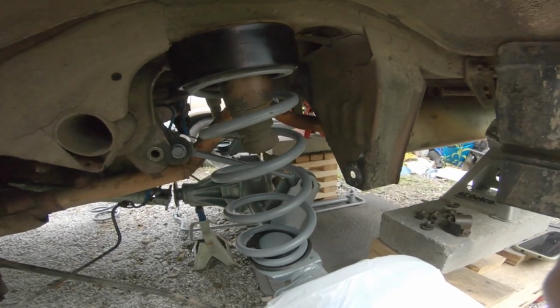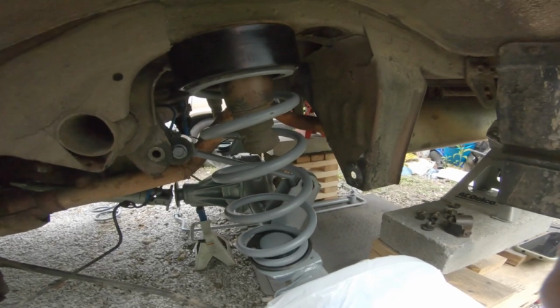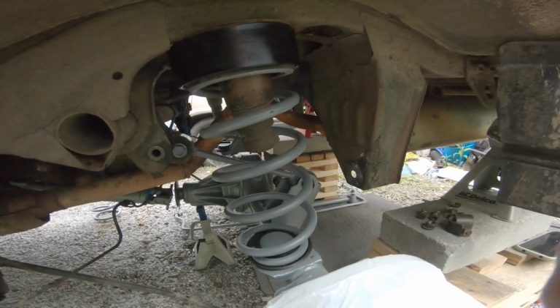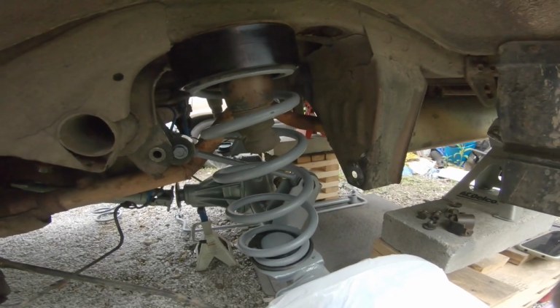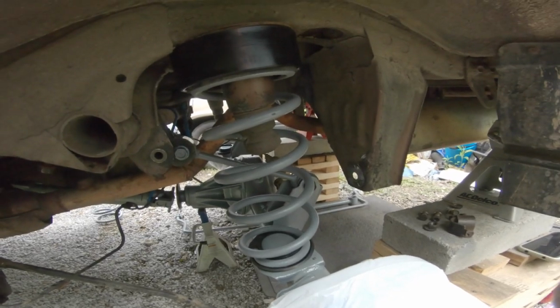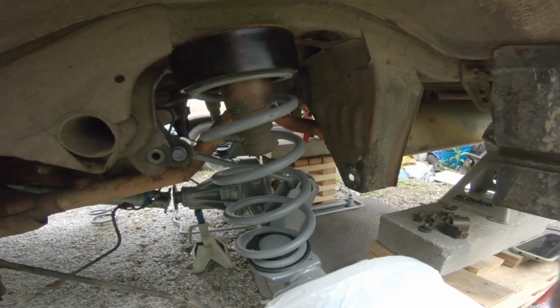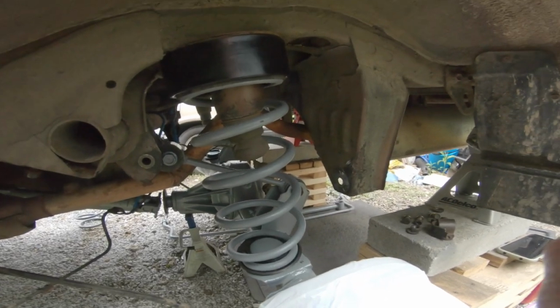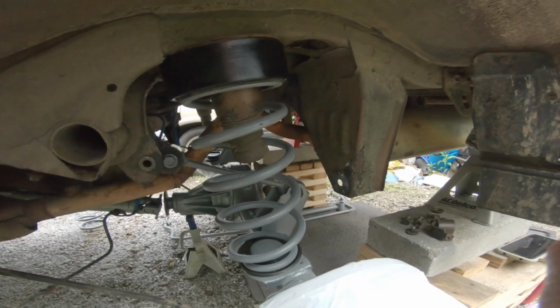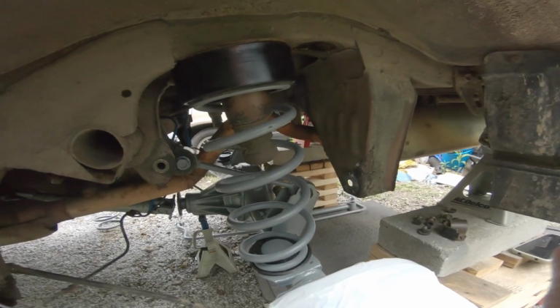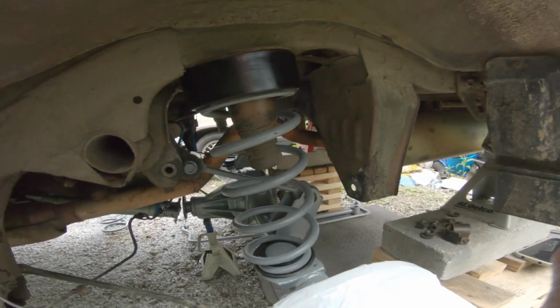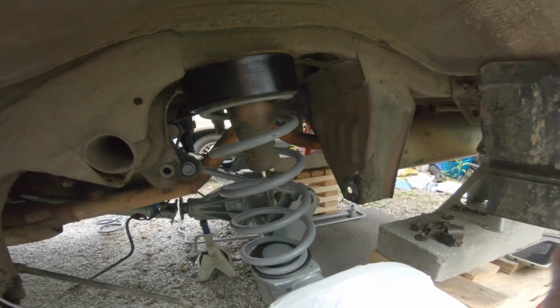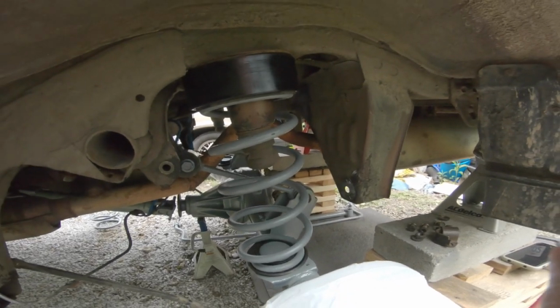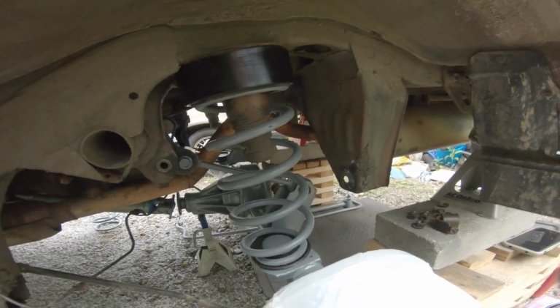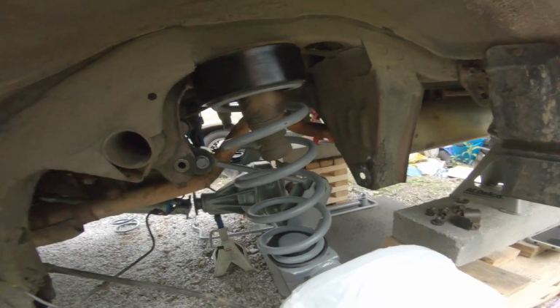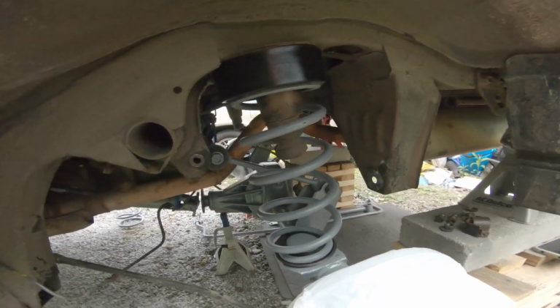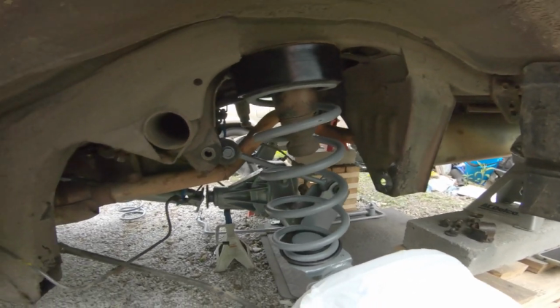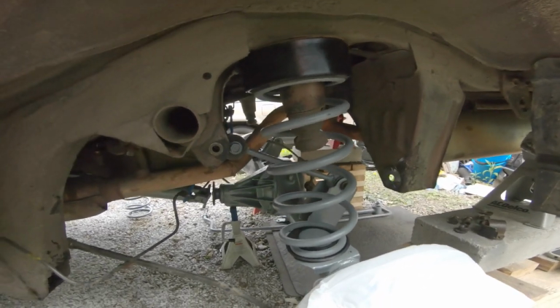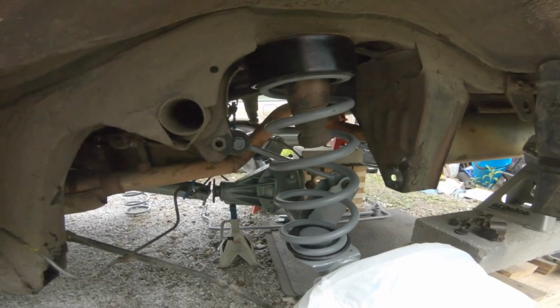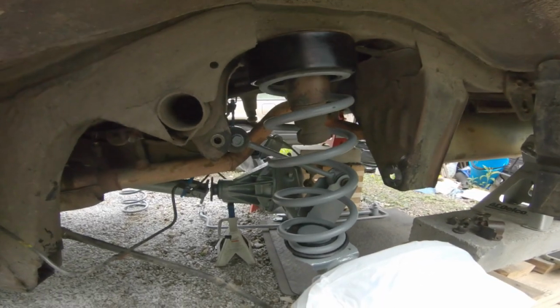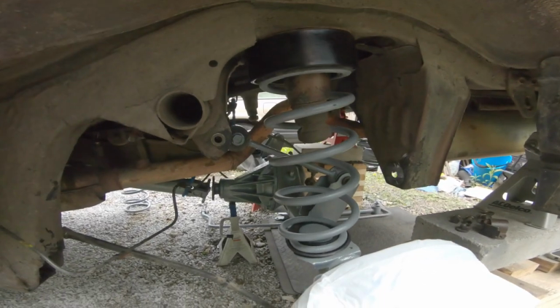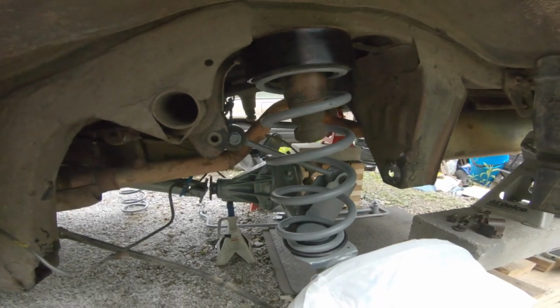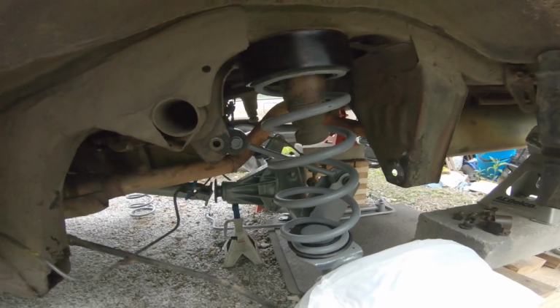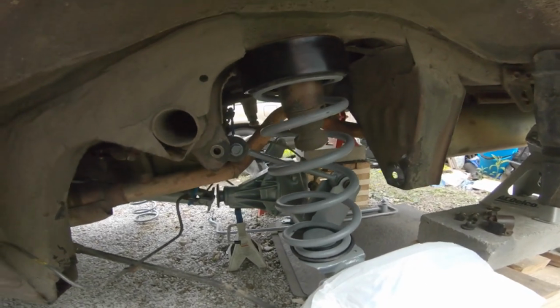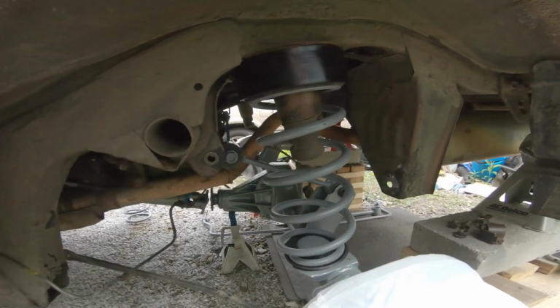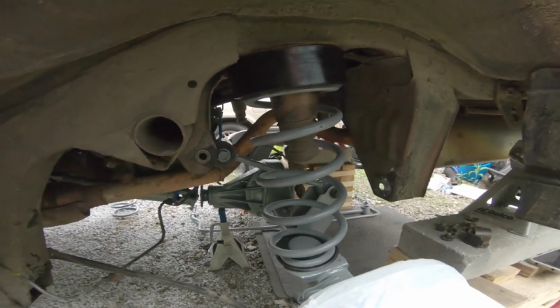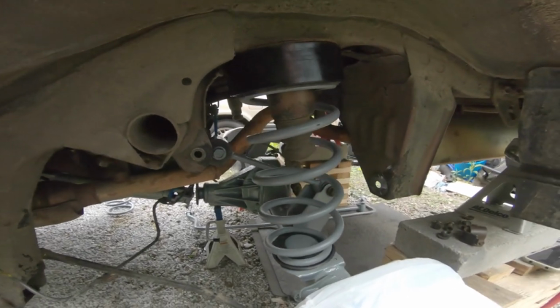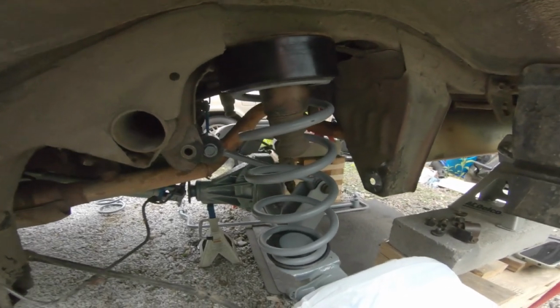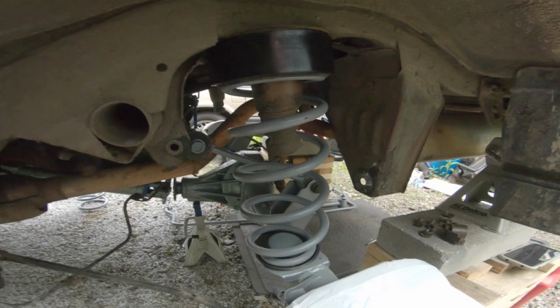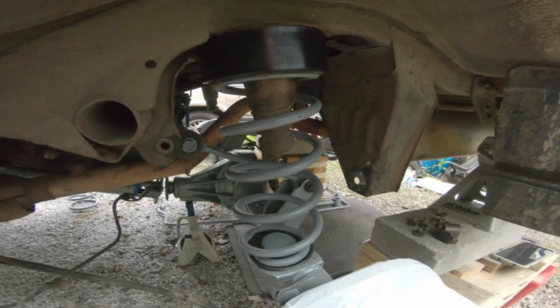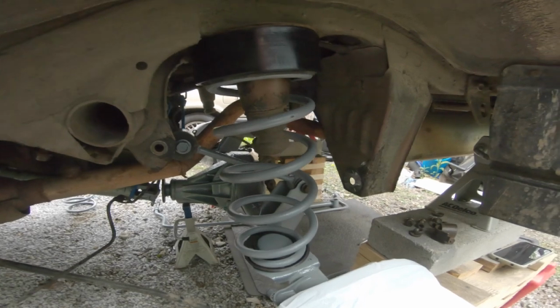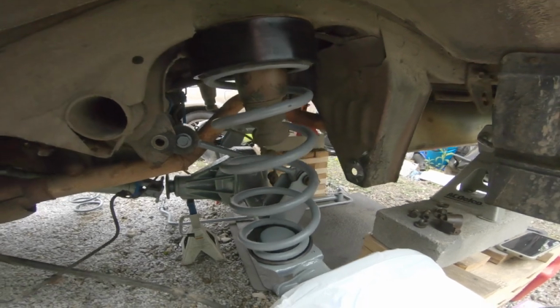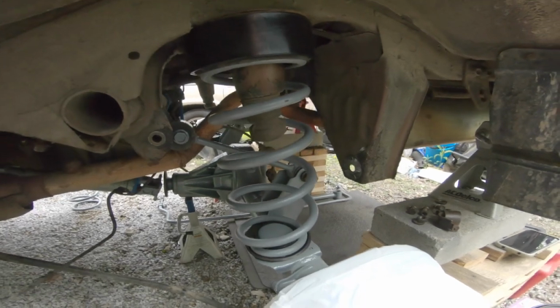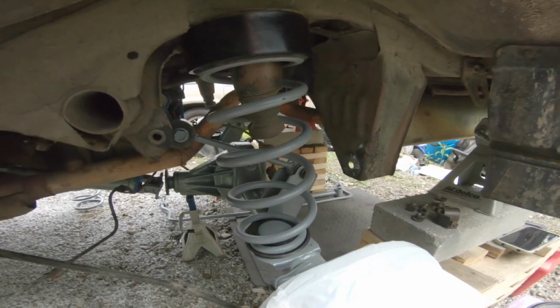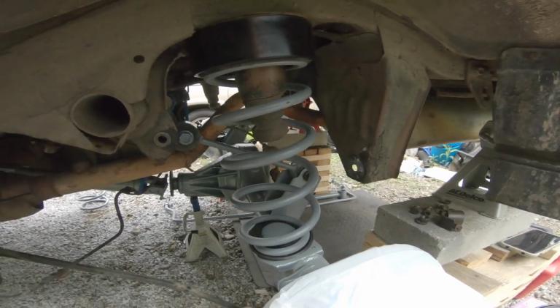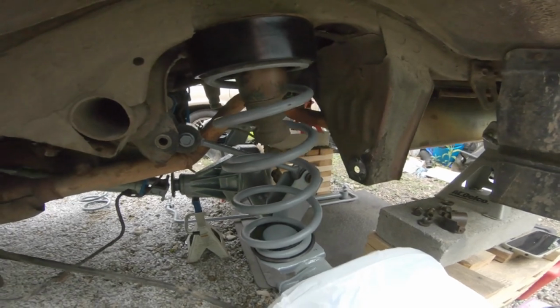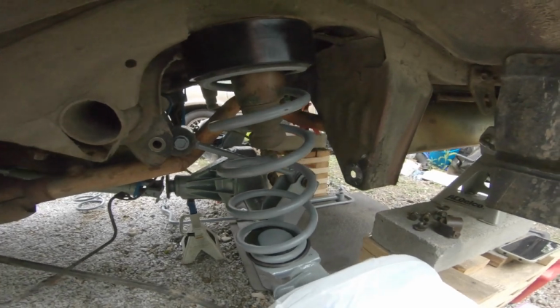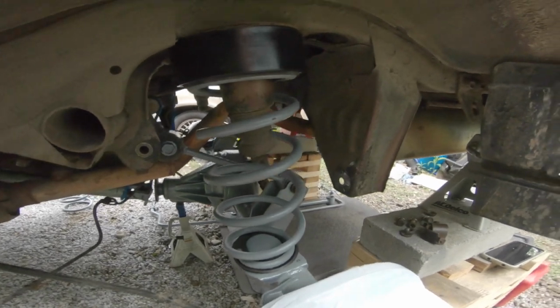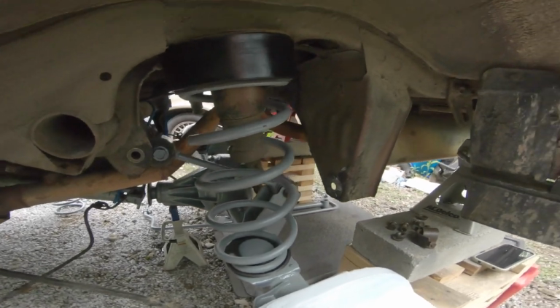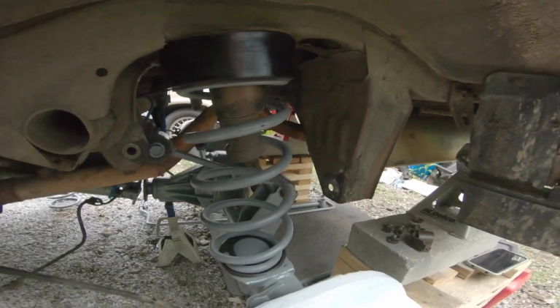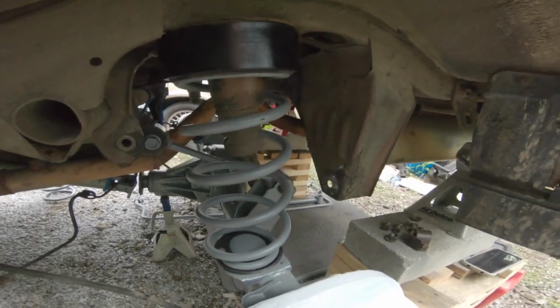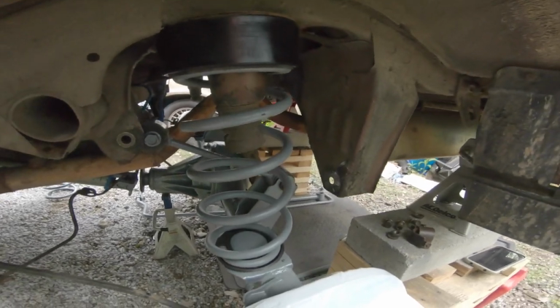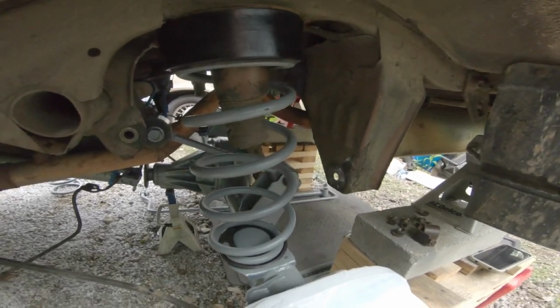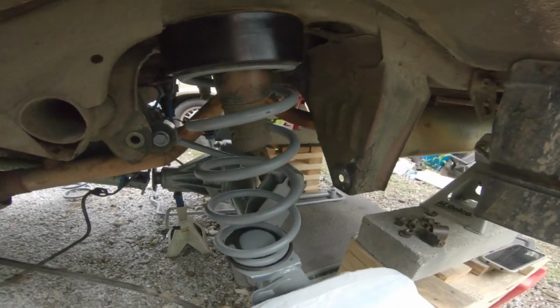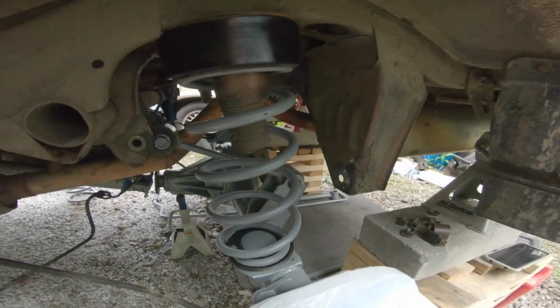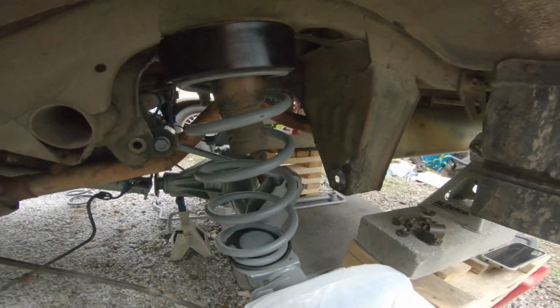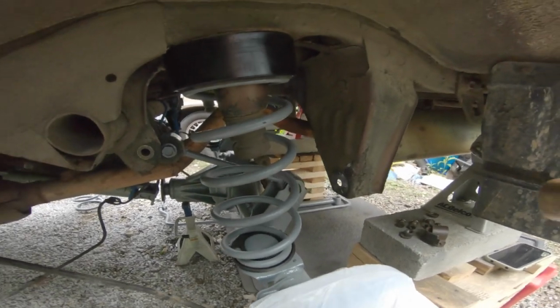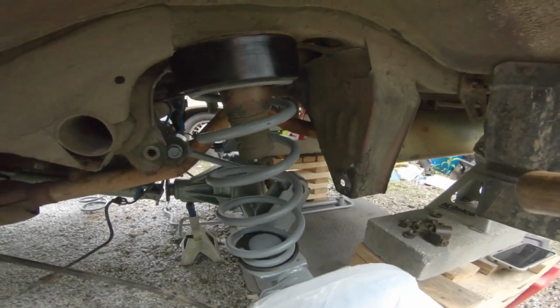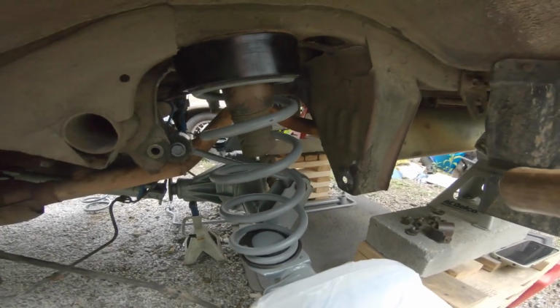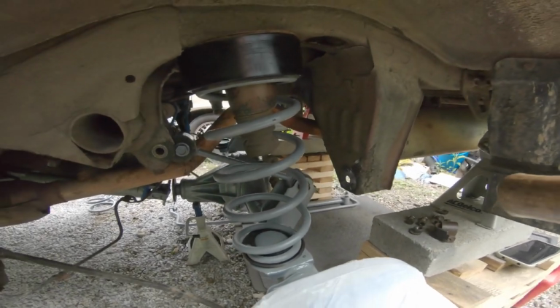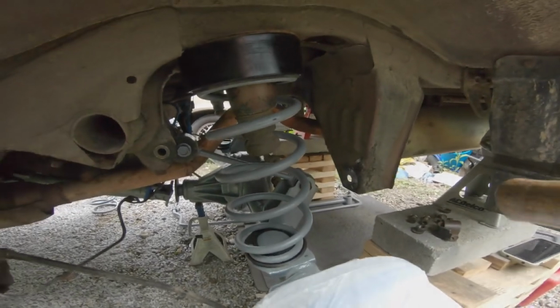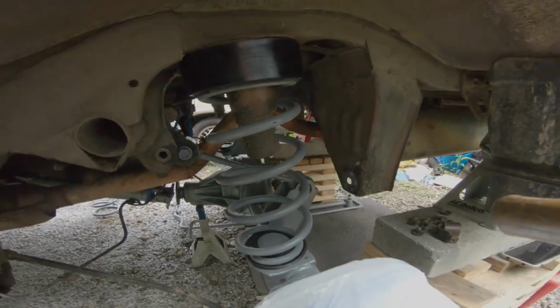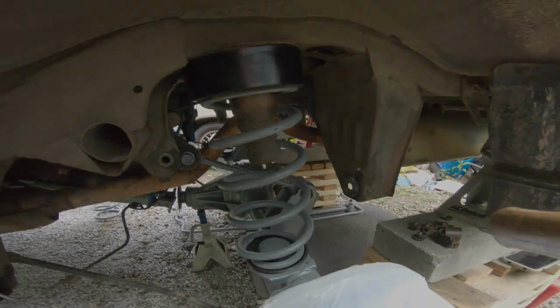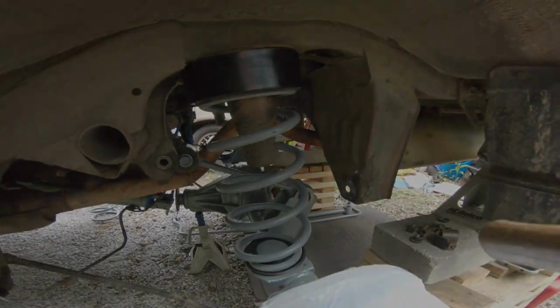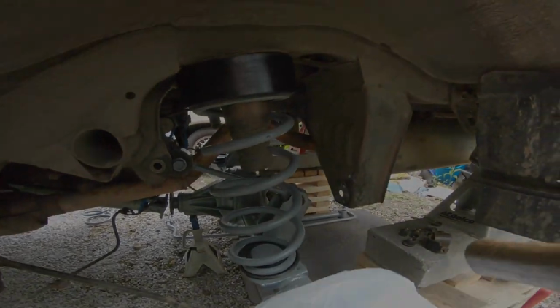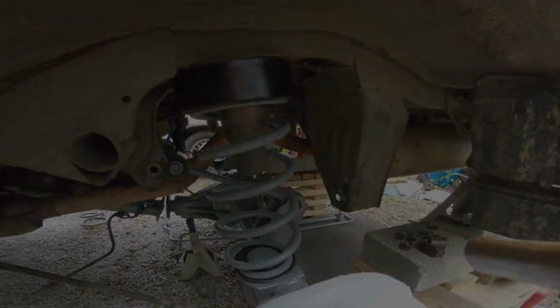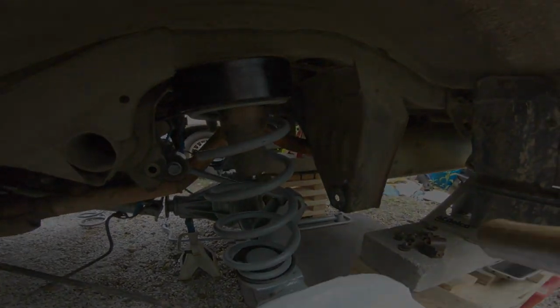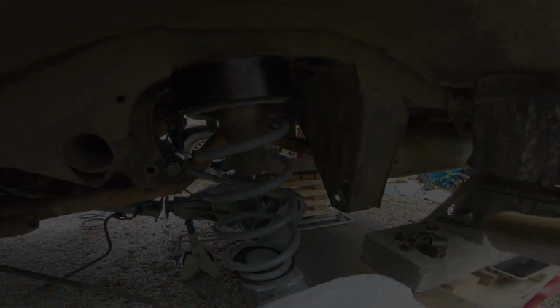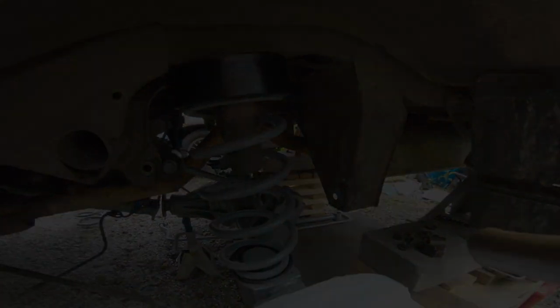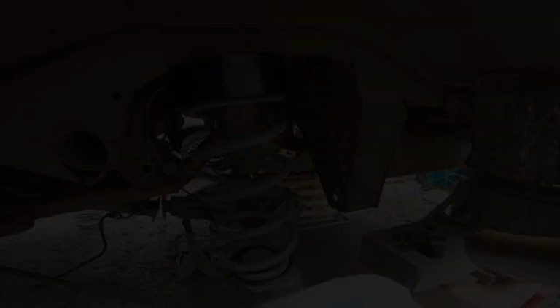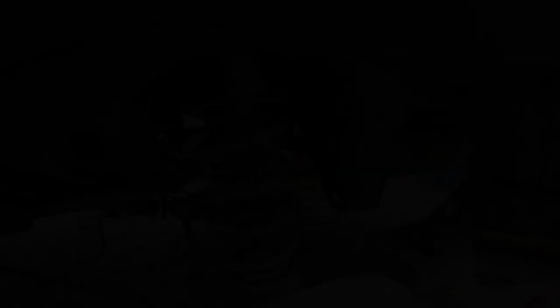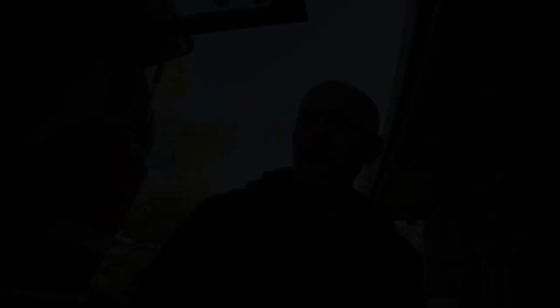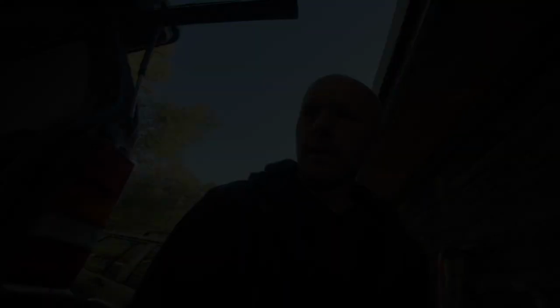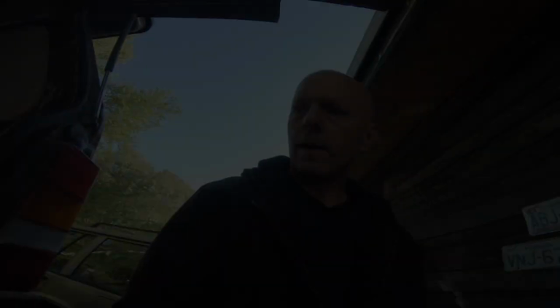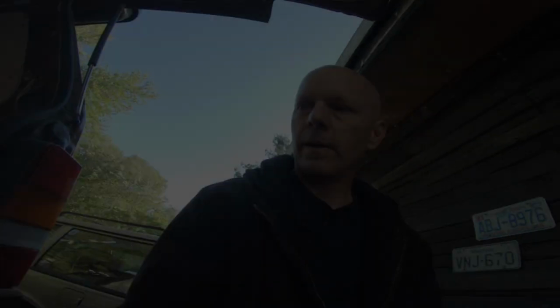One more step closer. There's your spacer on the top and the new seat on the bottom. It's starting to rain on me, so I'm going to put everything up and turn it off - go for another day.